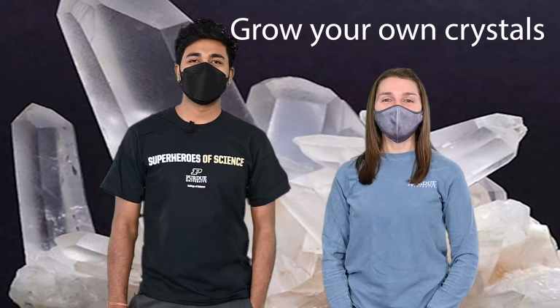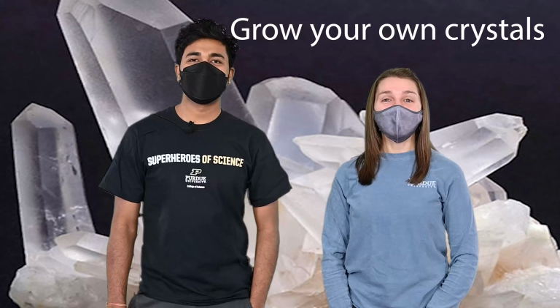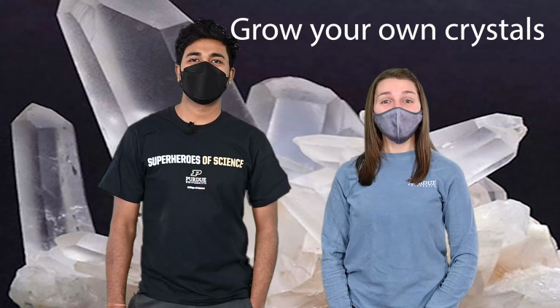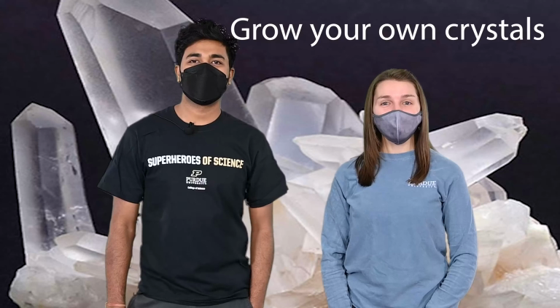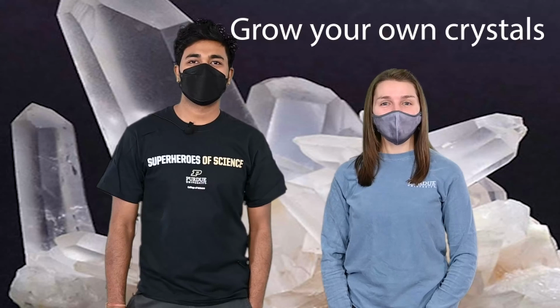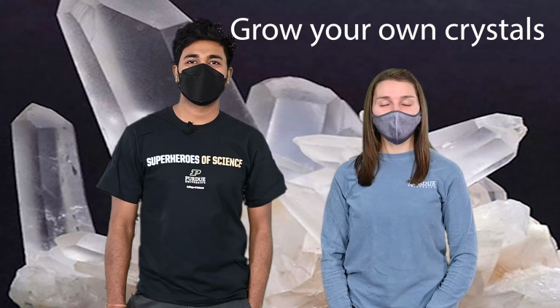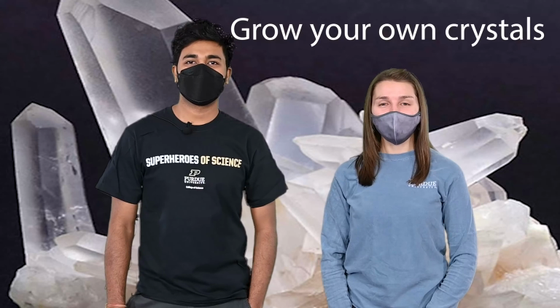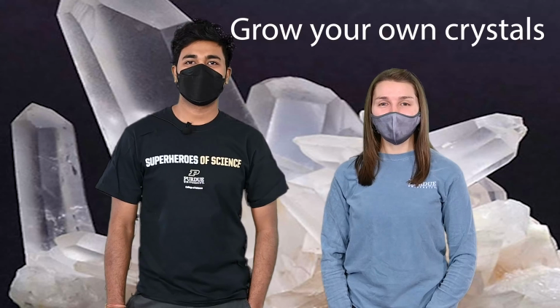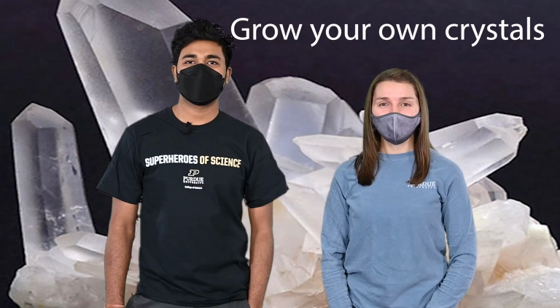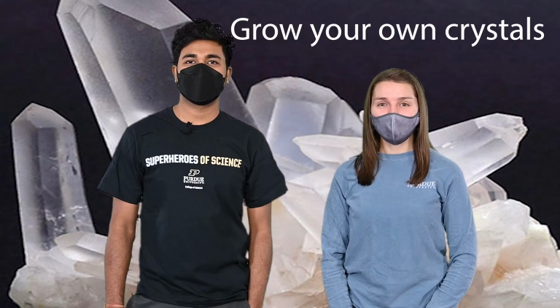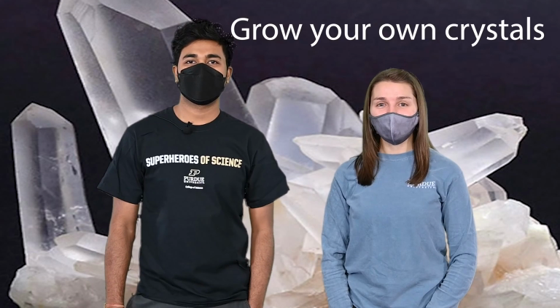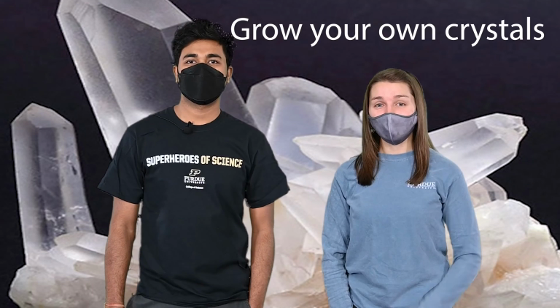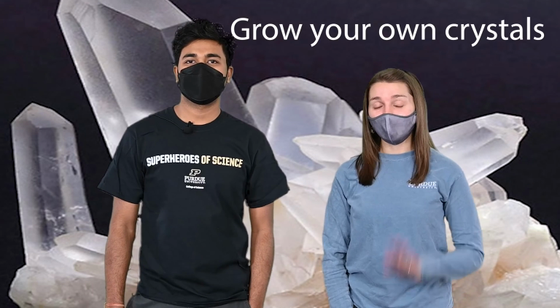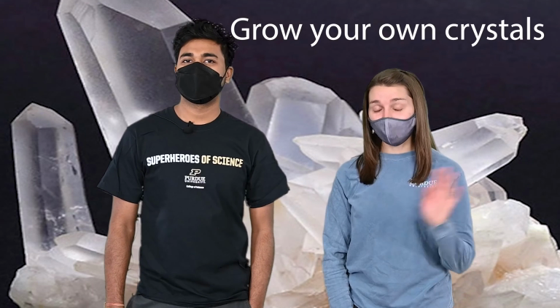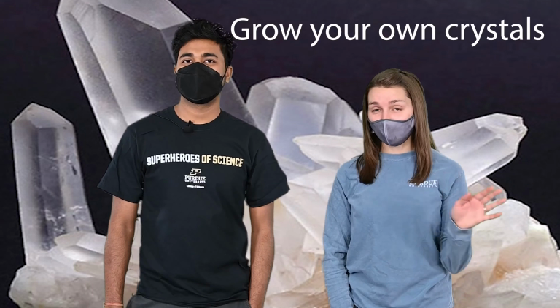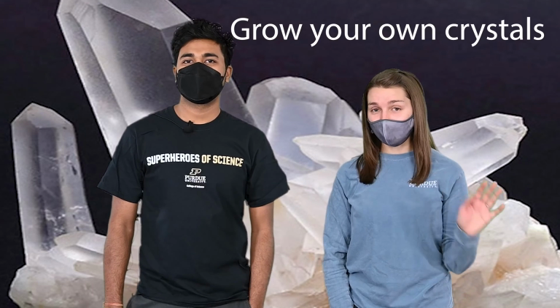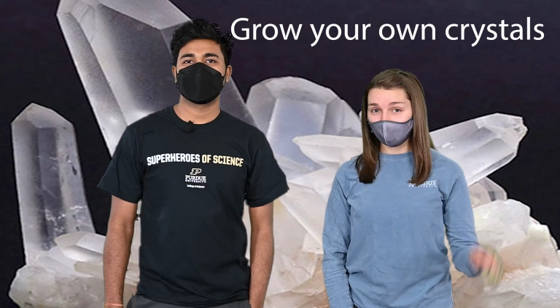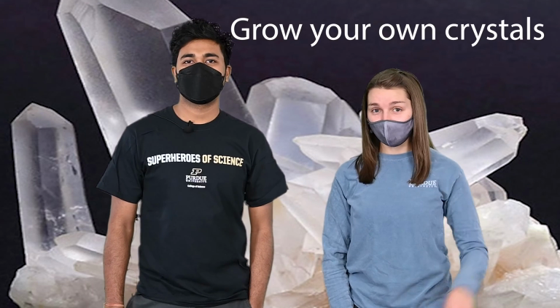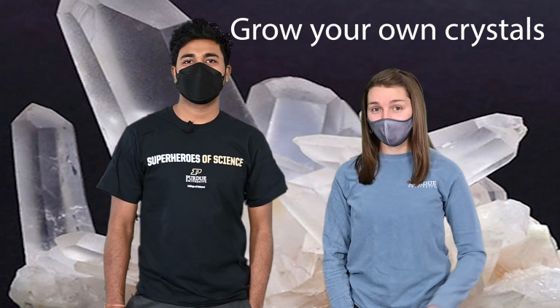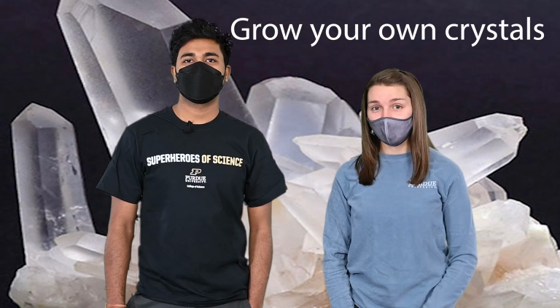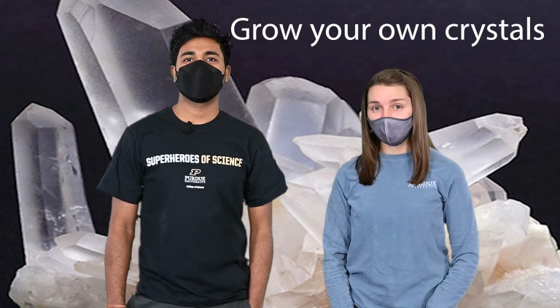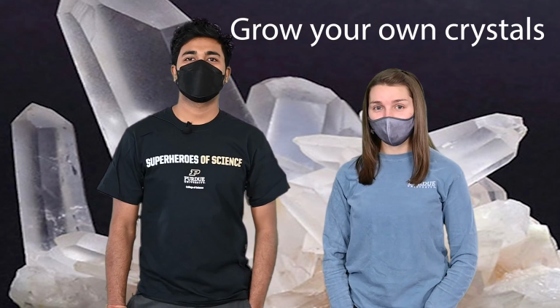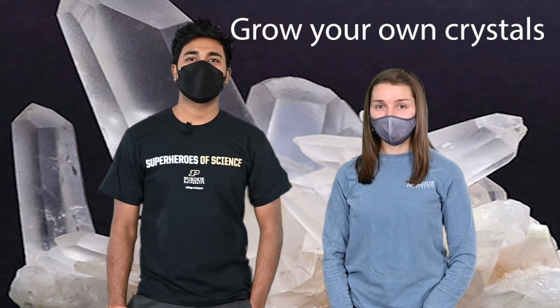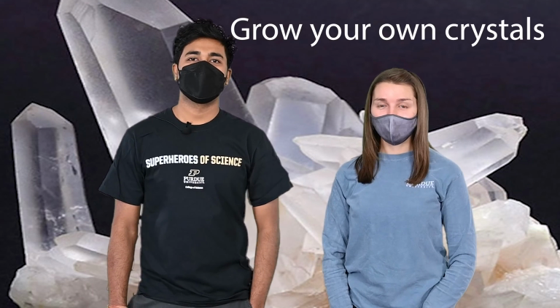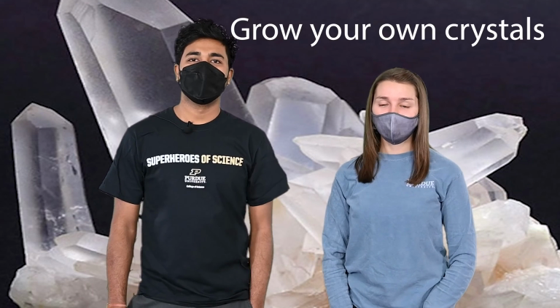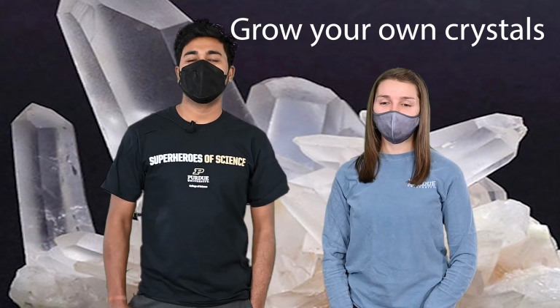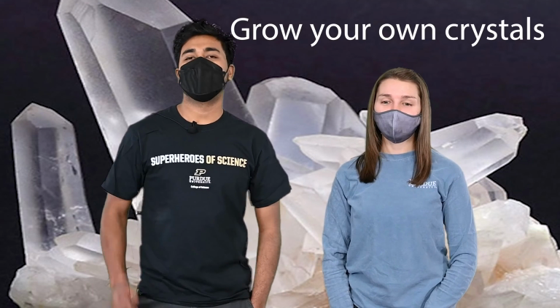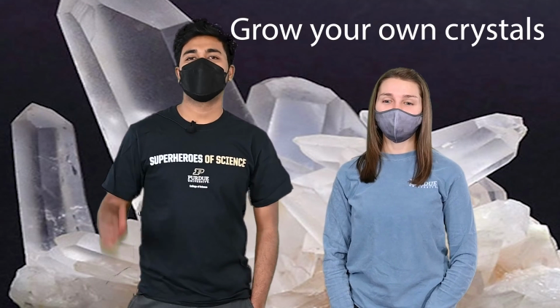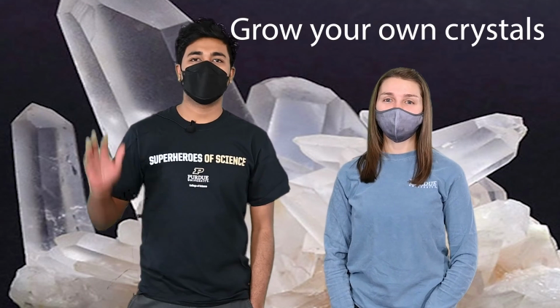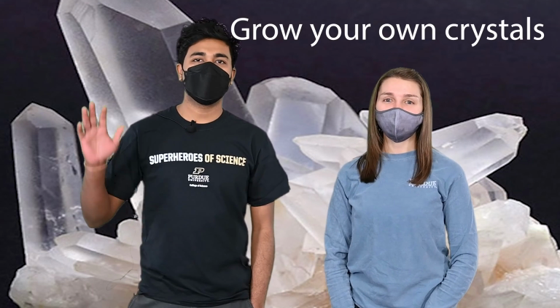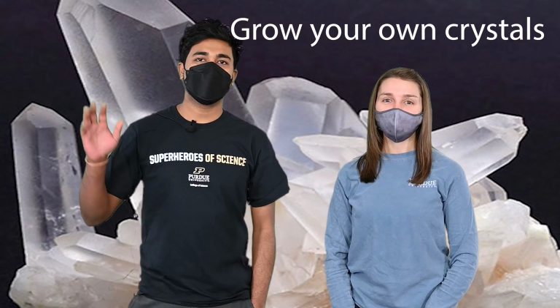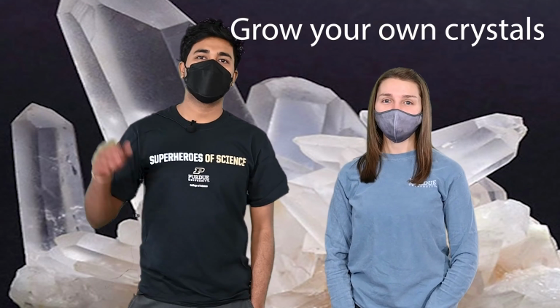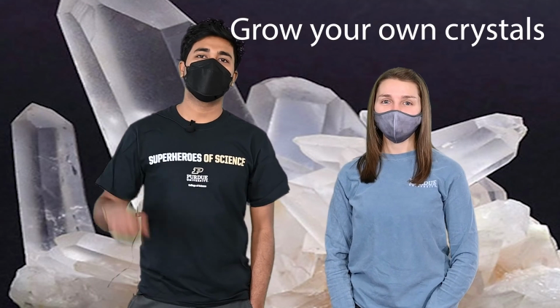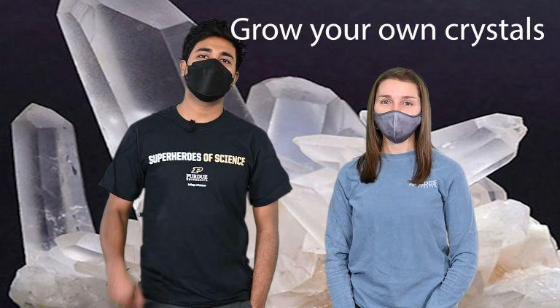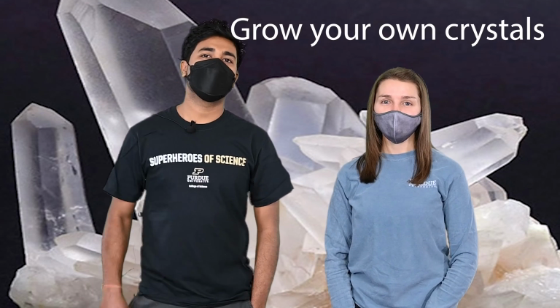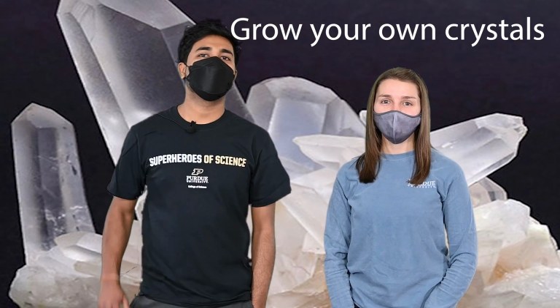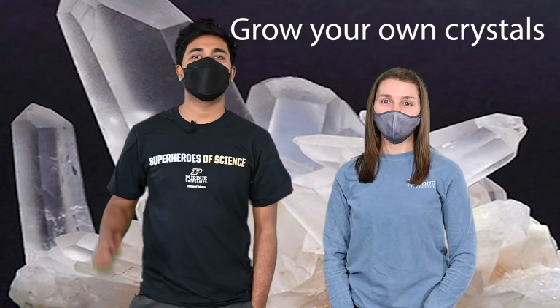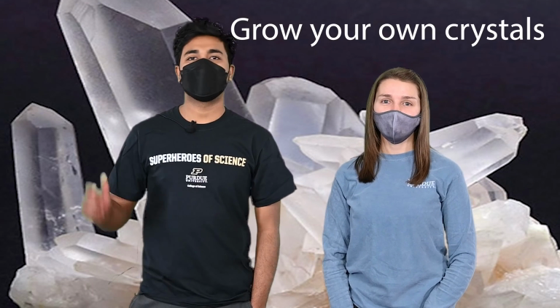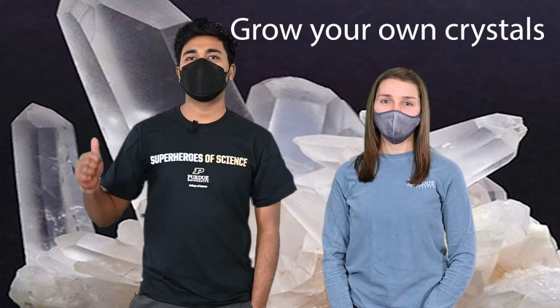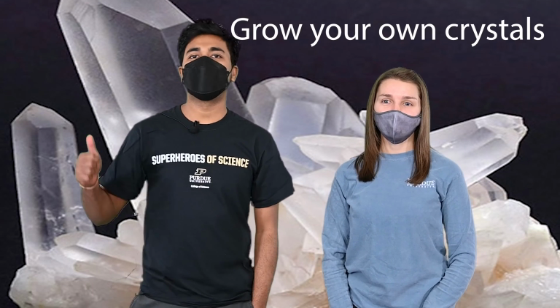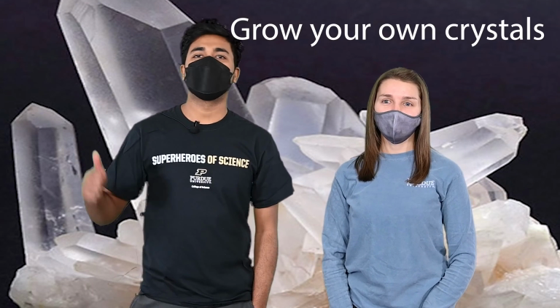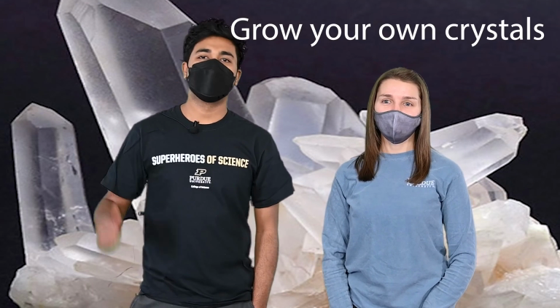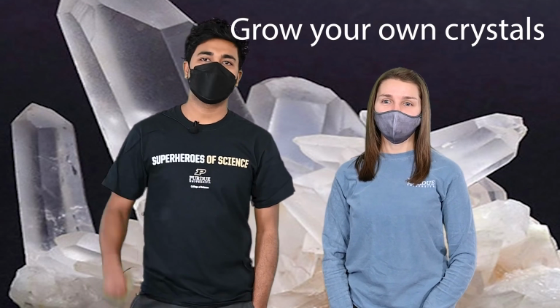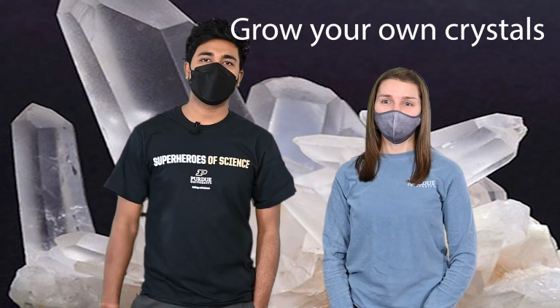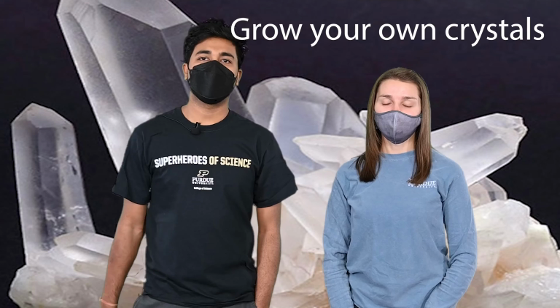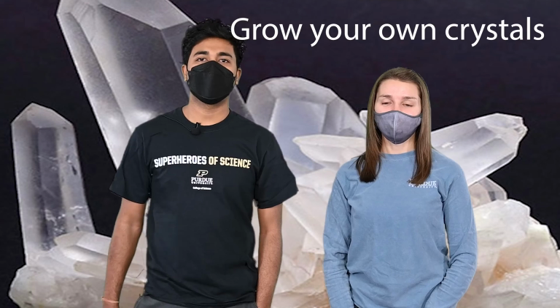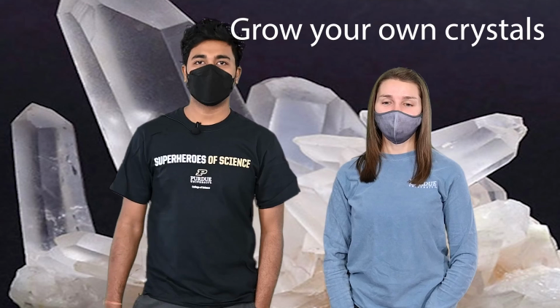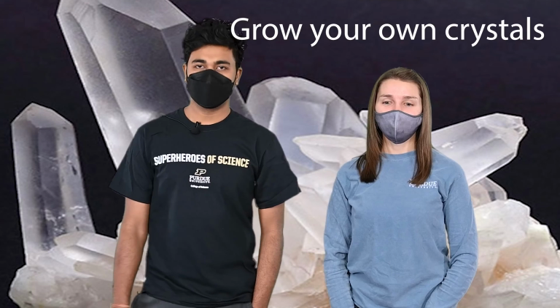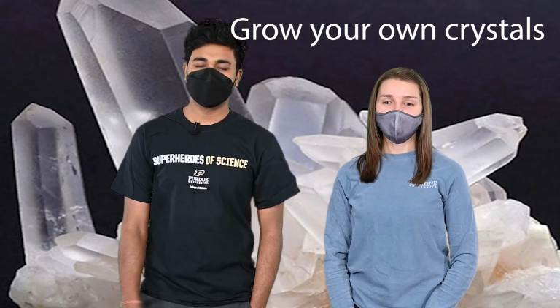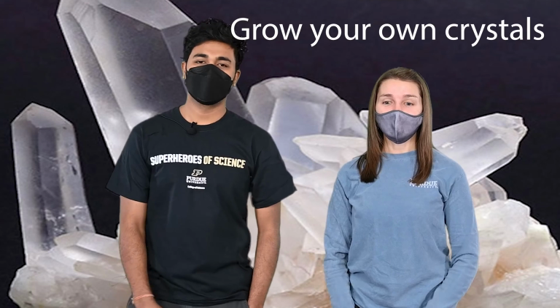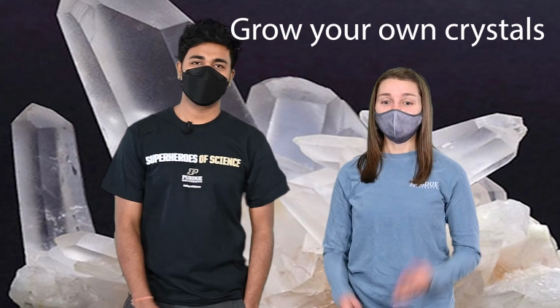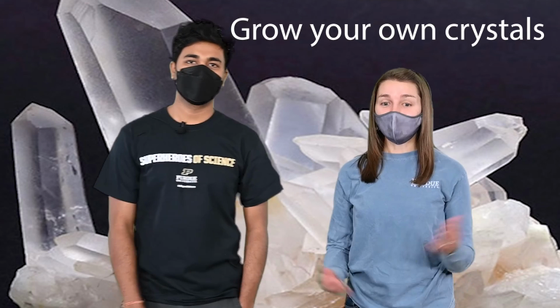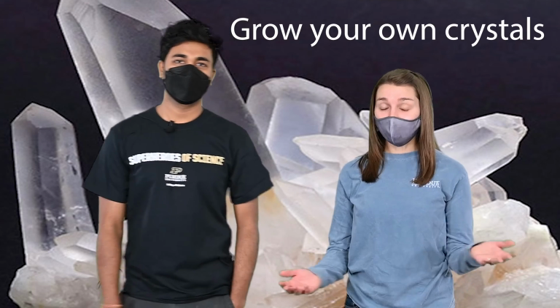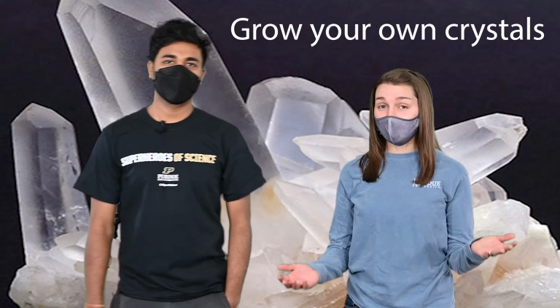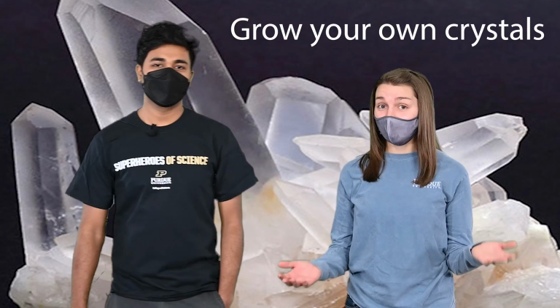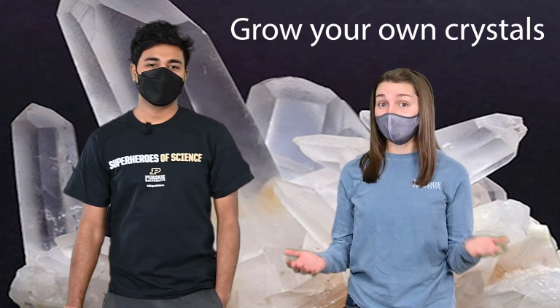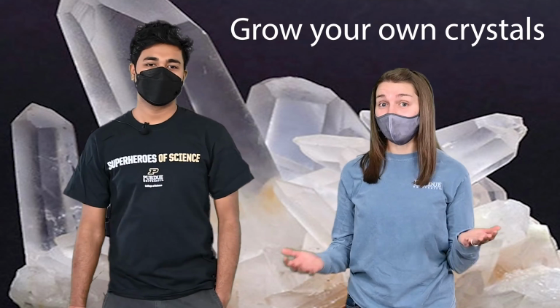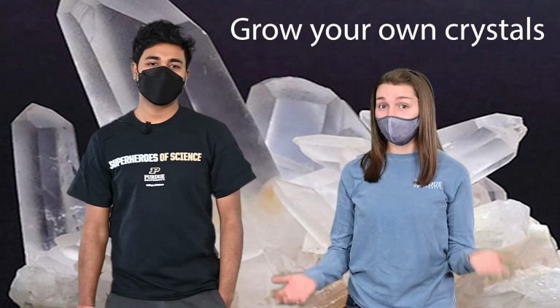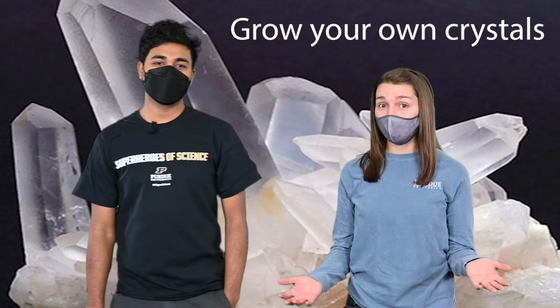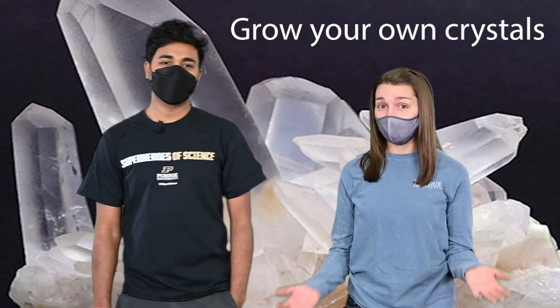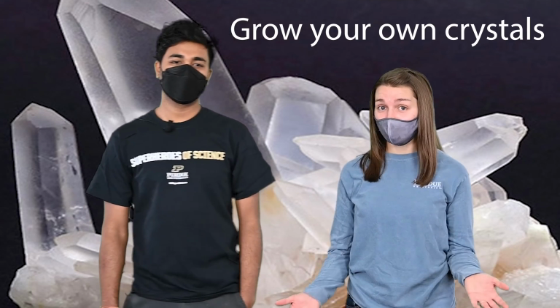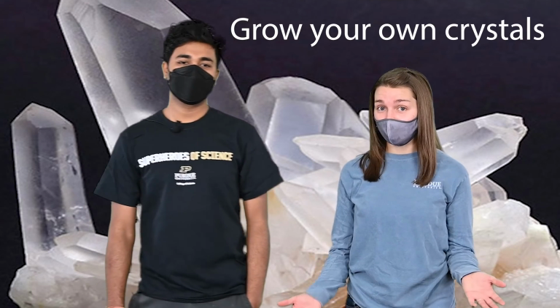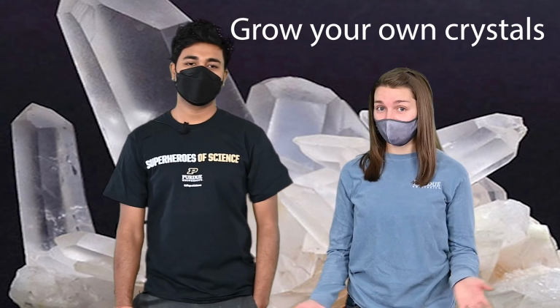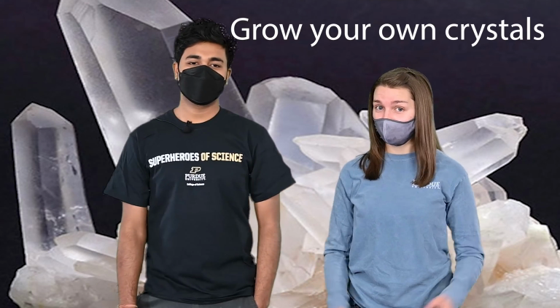Hi everyone, I'm Ella Kester and I'm a glacial geomorphologist. I'm Sarabha Karmakar and I'm doing Igneous Petrology. And today we're going to learn how to grow some crystals.